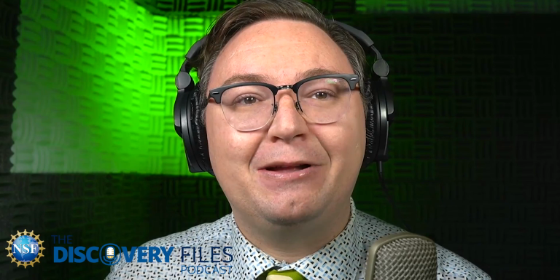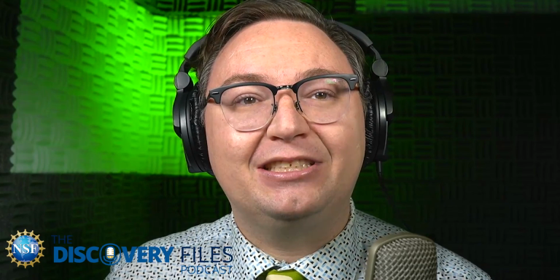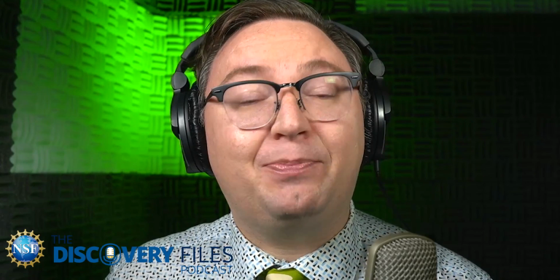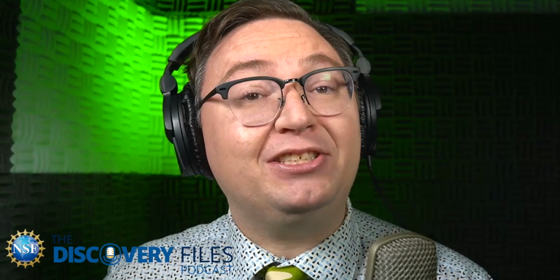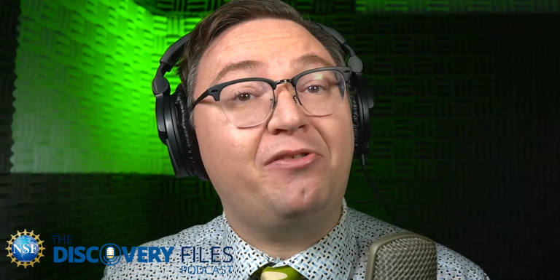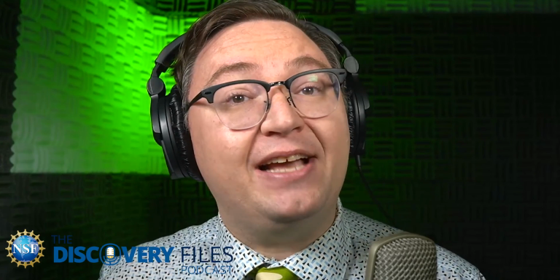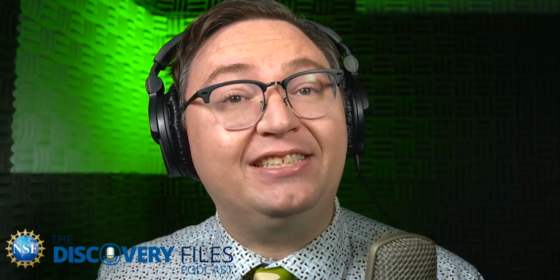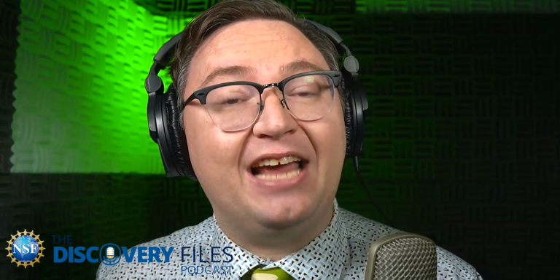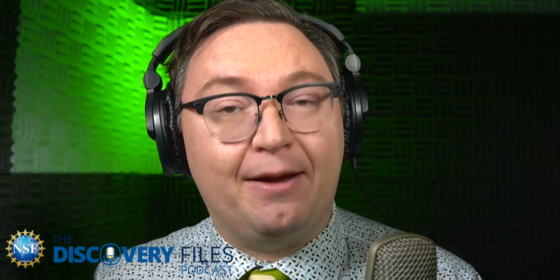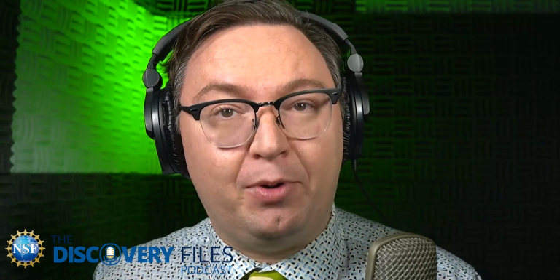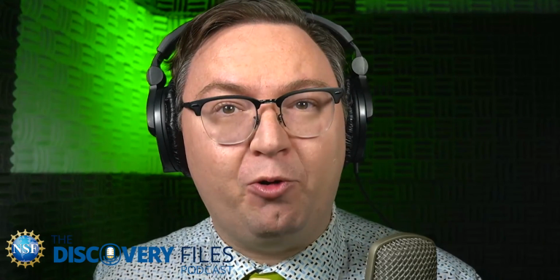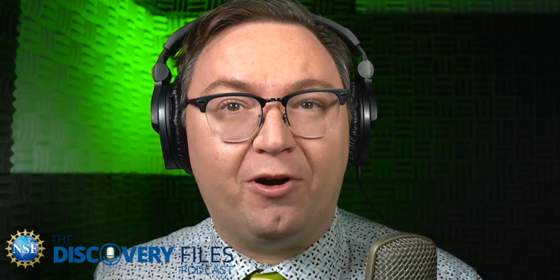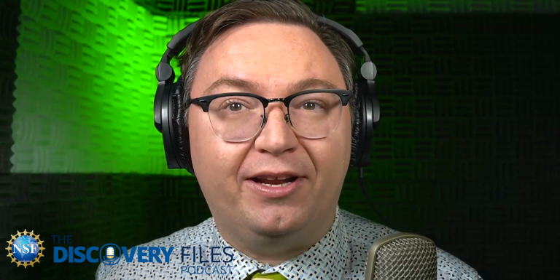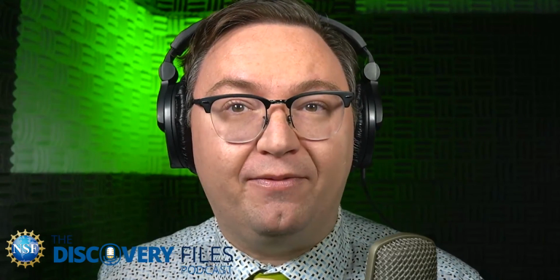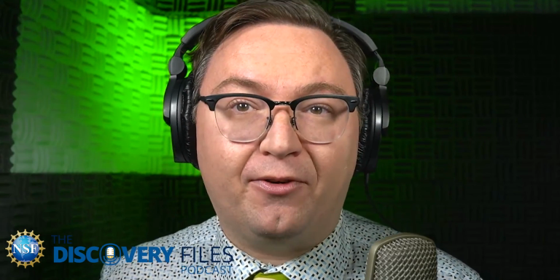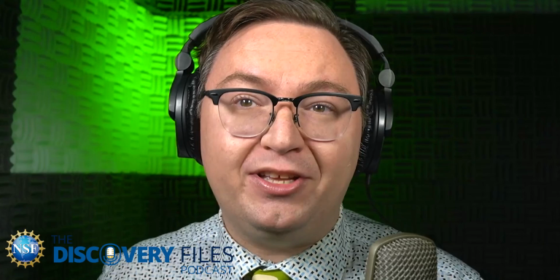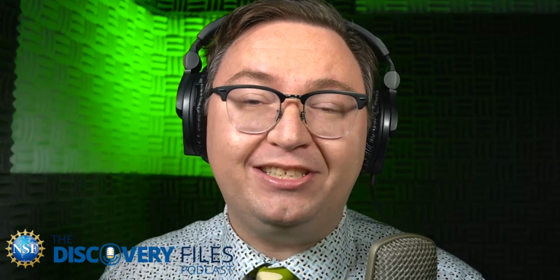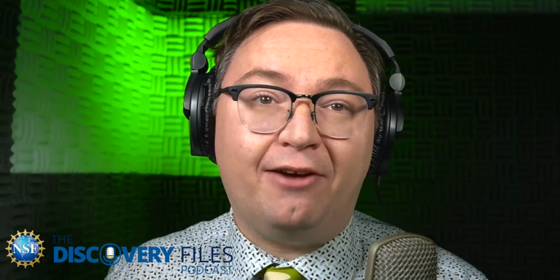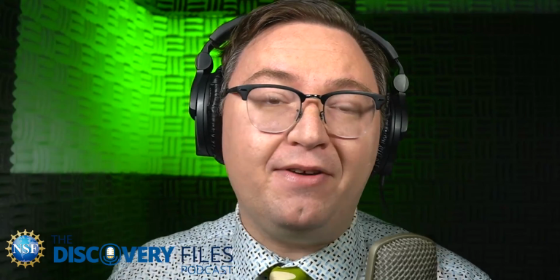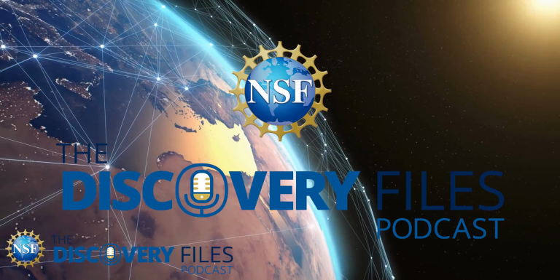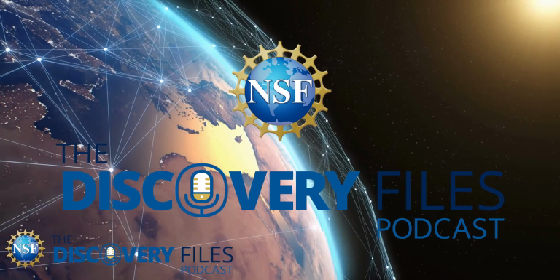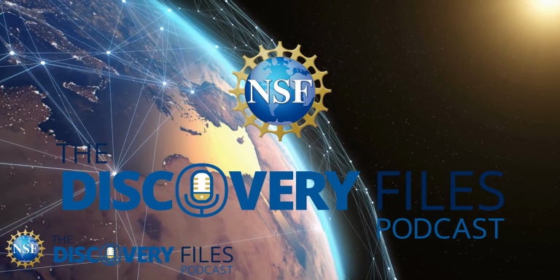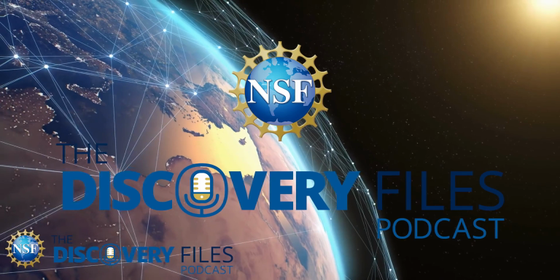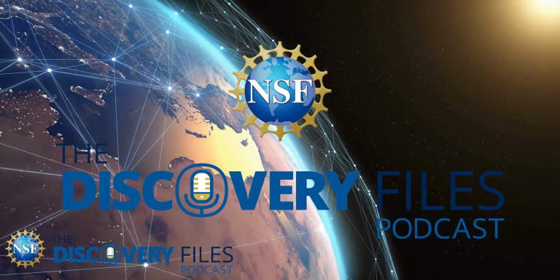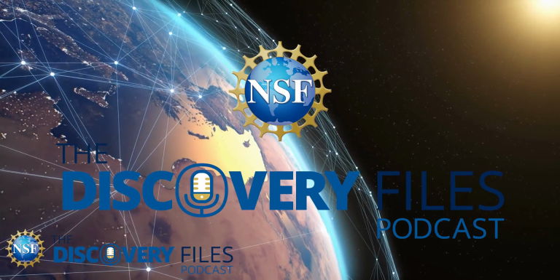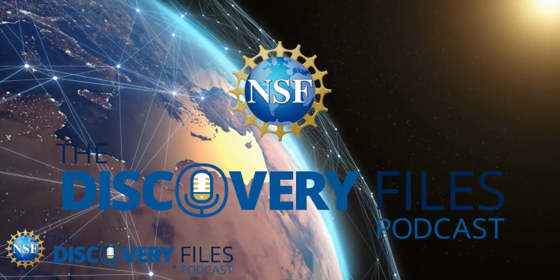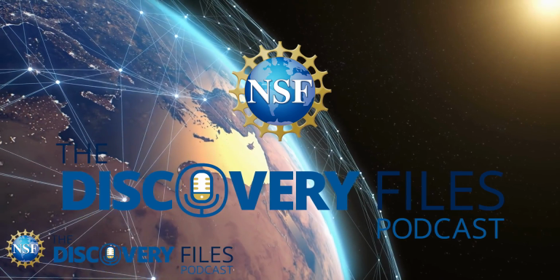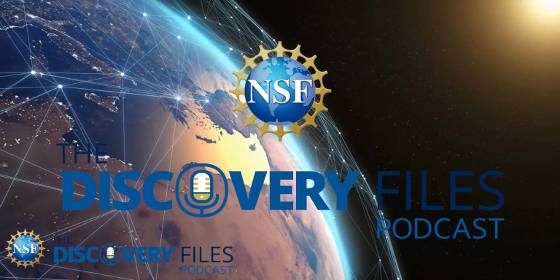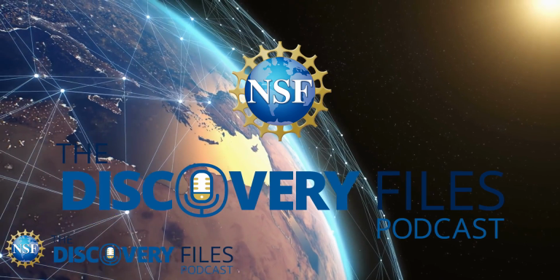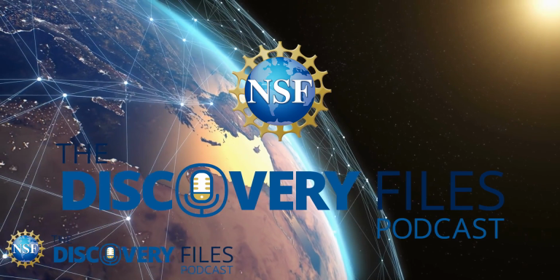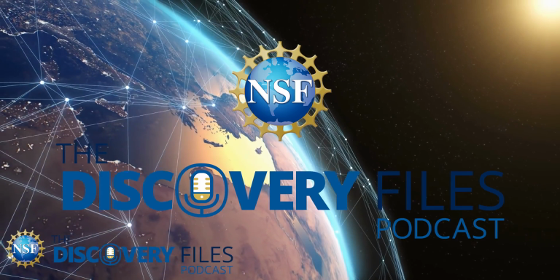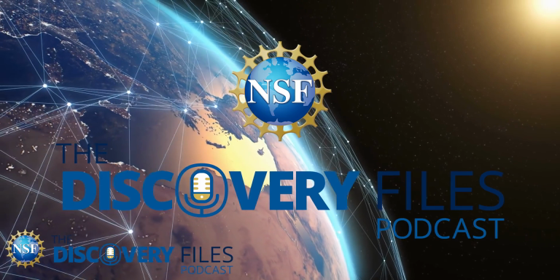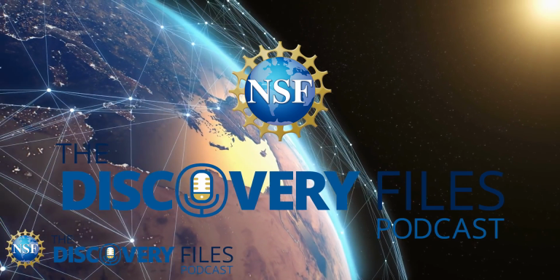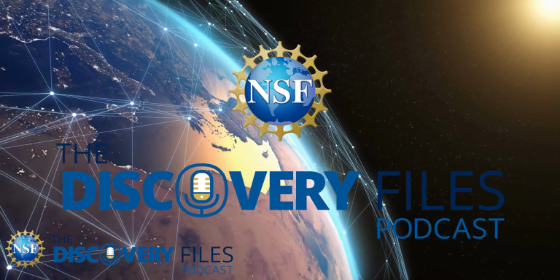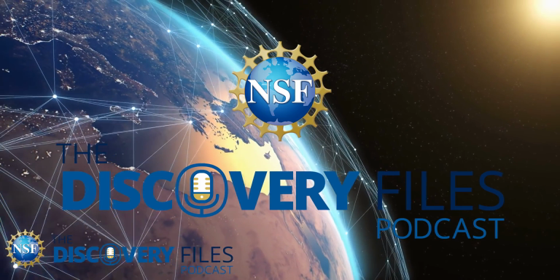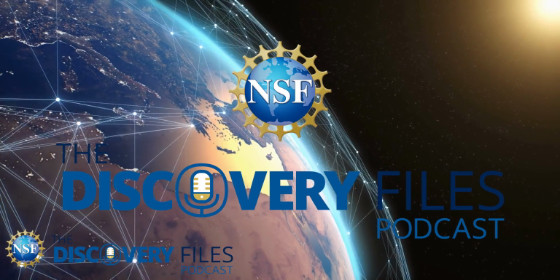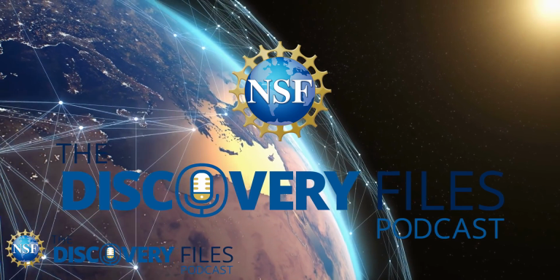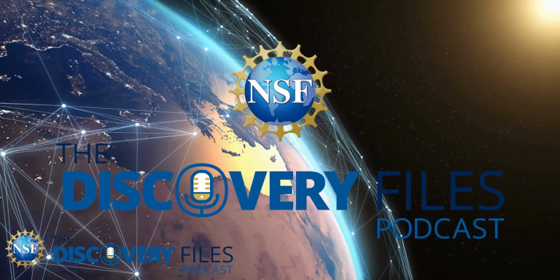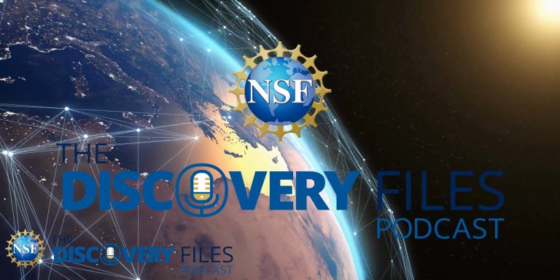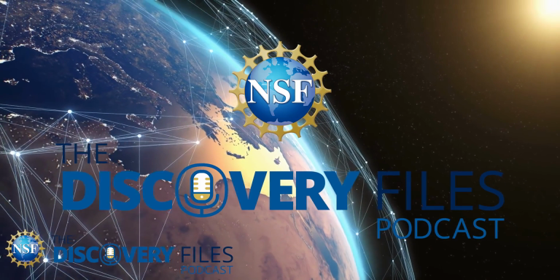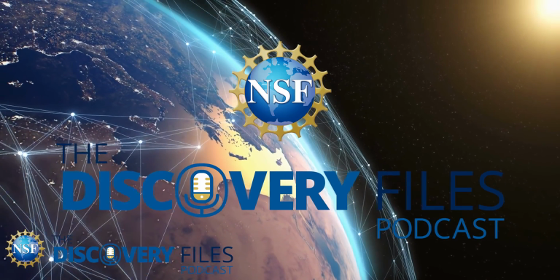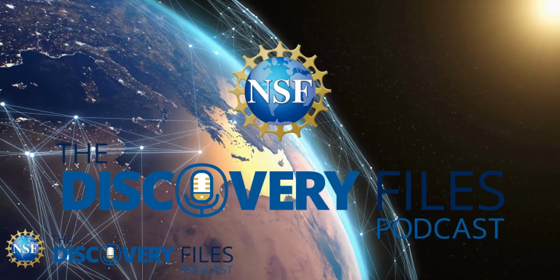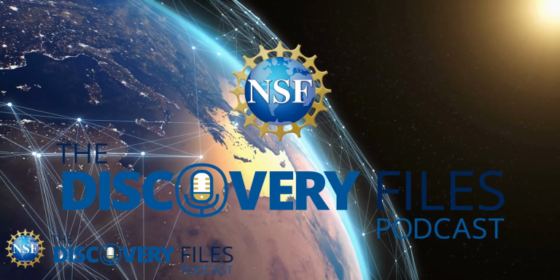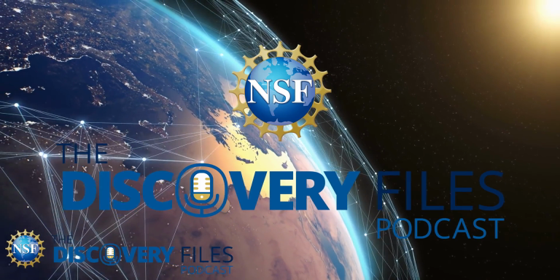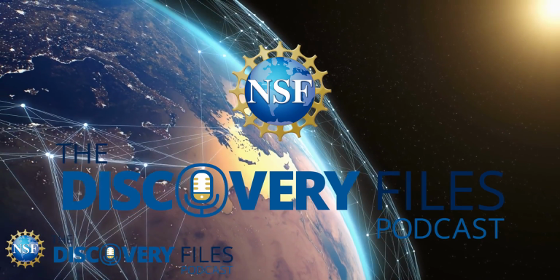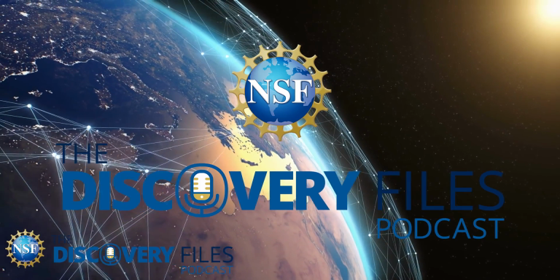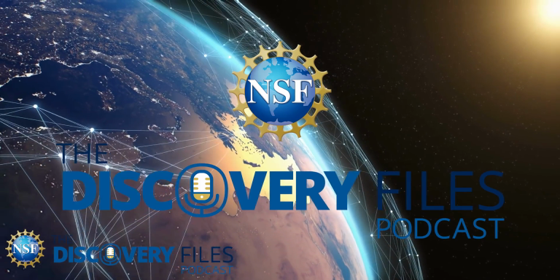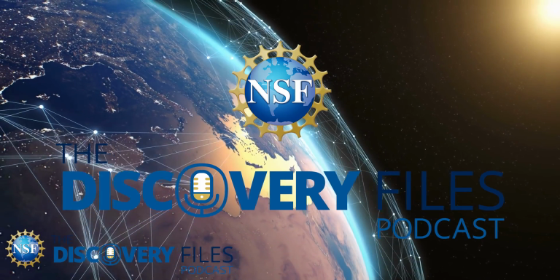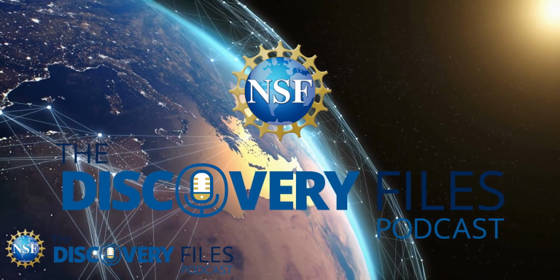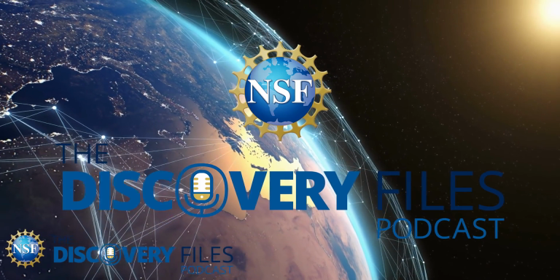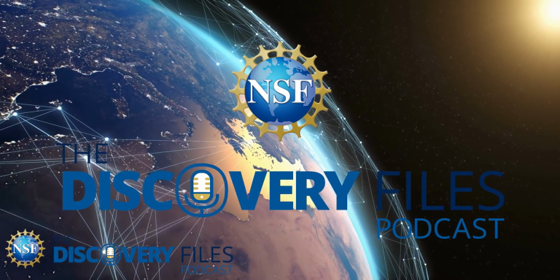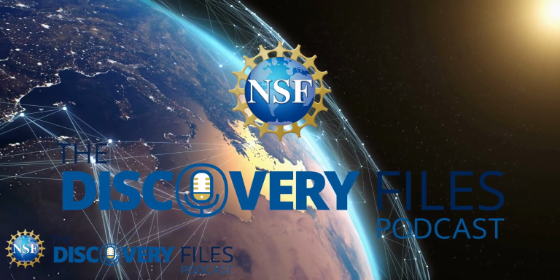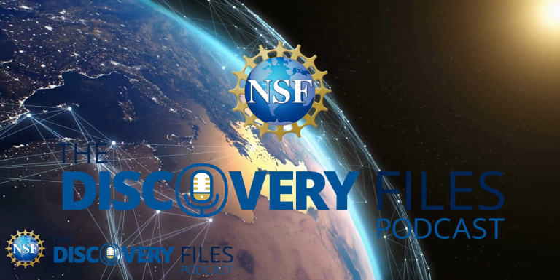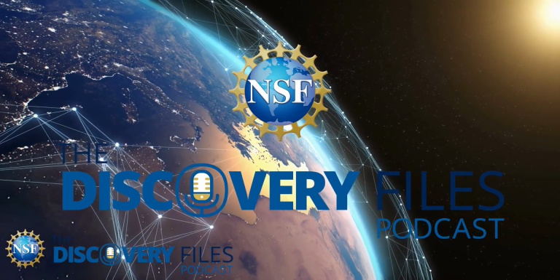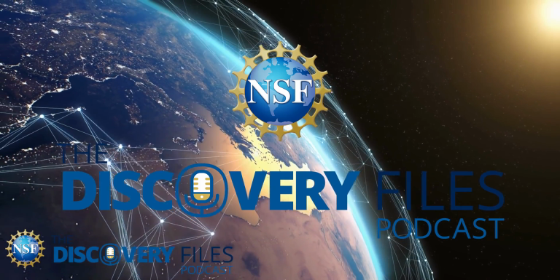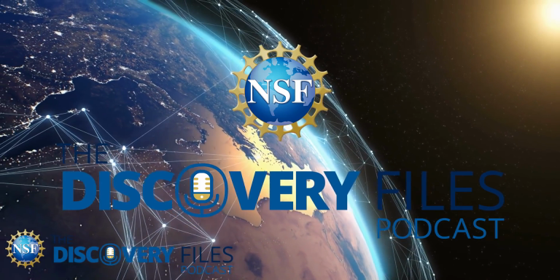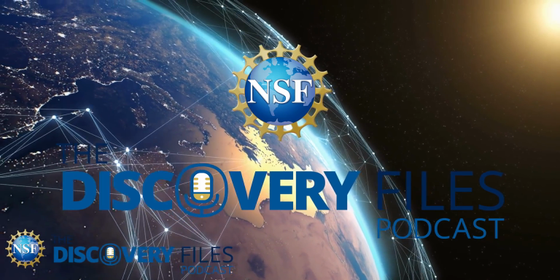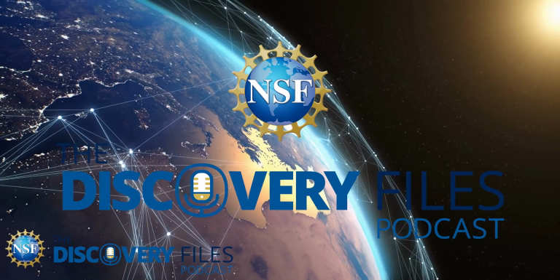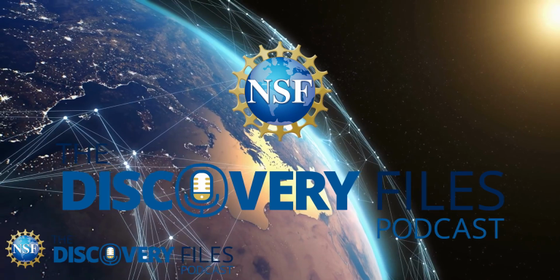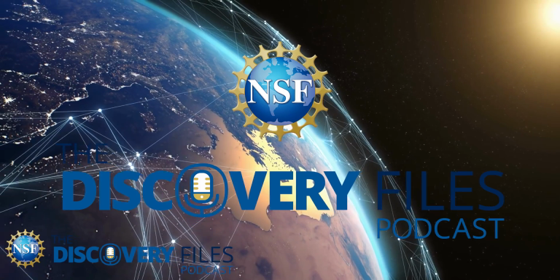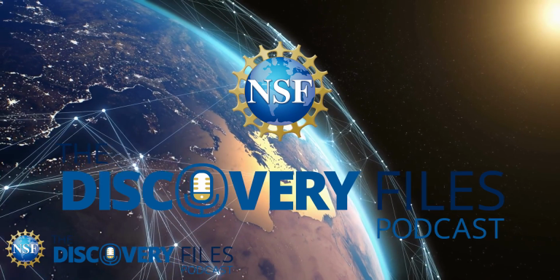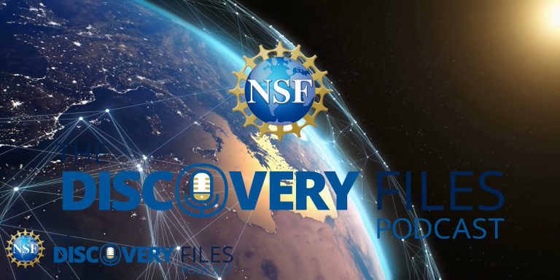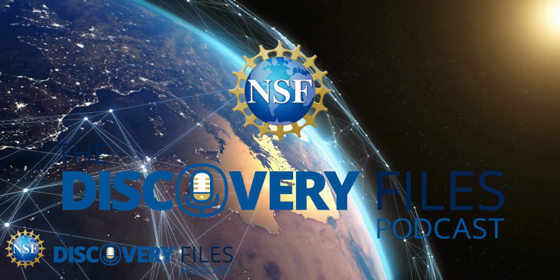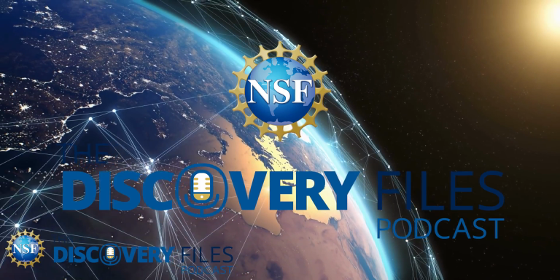Special thanks to Amber Dorian. For the Discovery Files, I'm Nate Podker. Discover how the U.S. National Science Foundation is advancing research at NSF.gov.